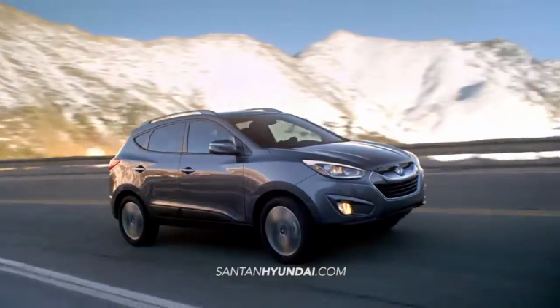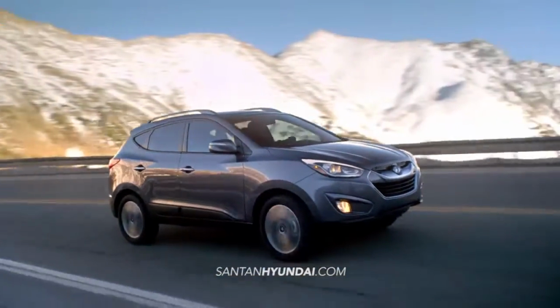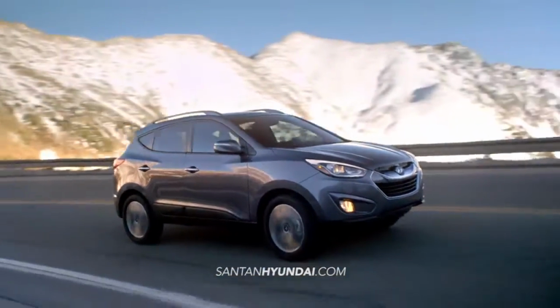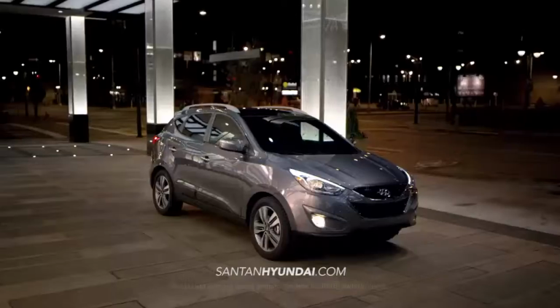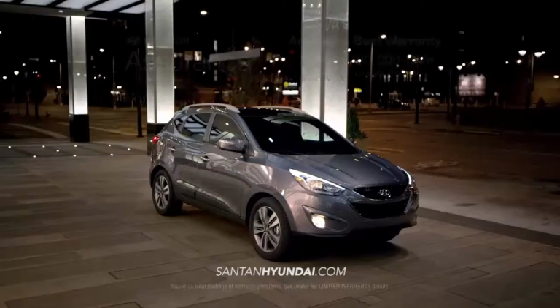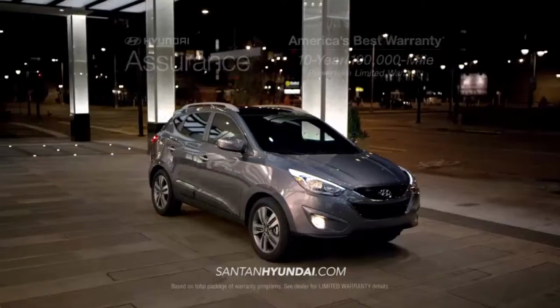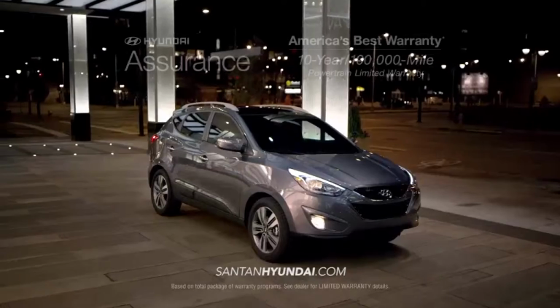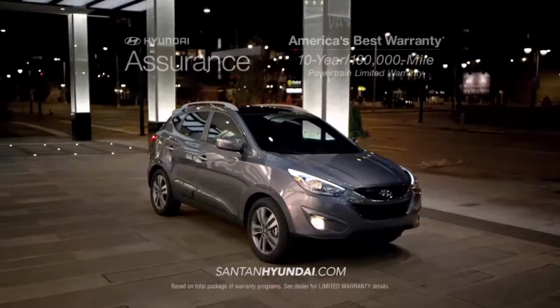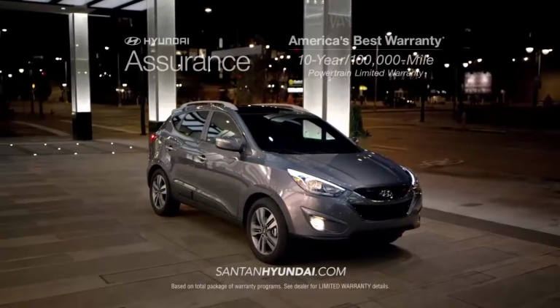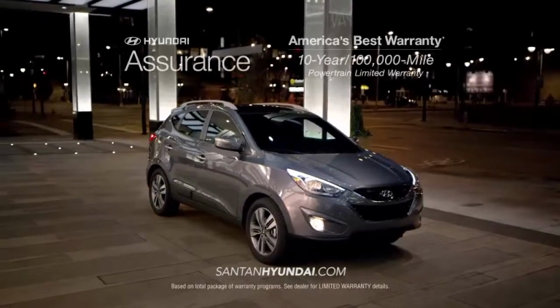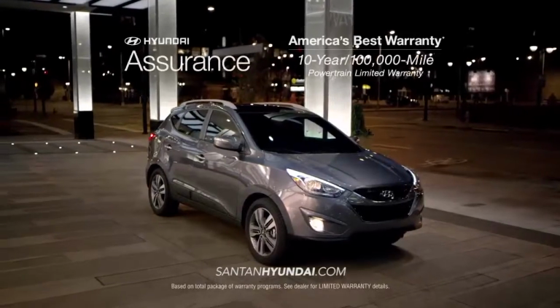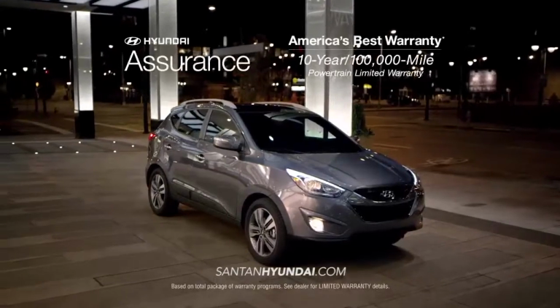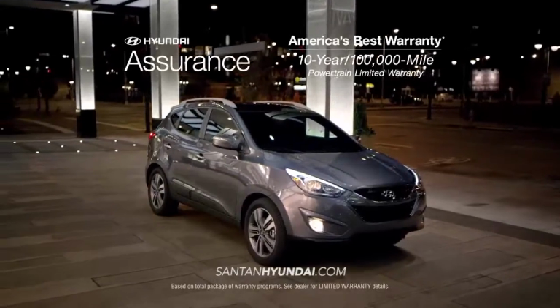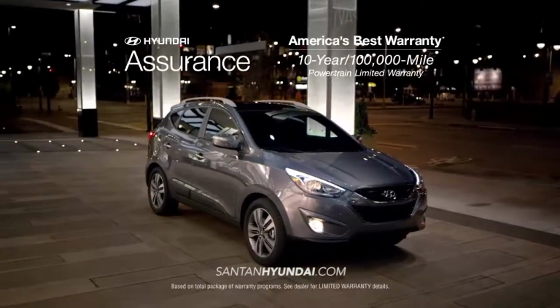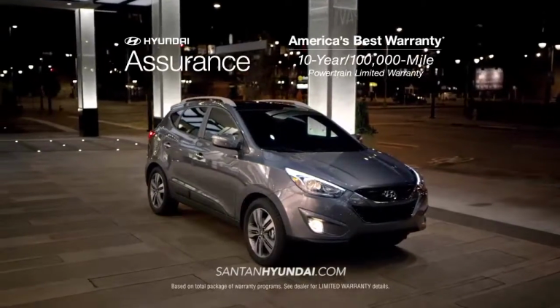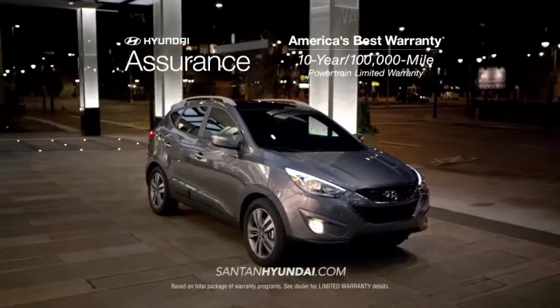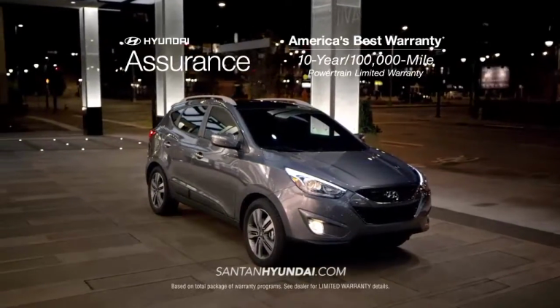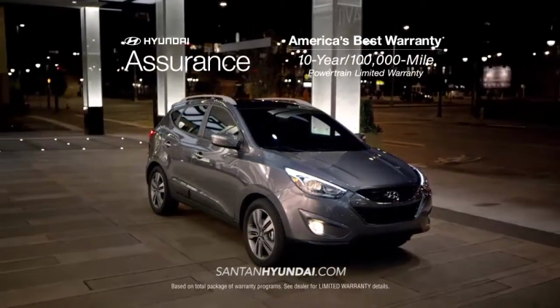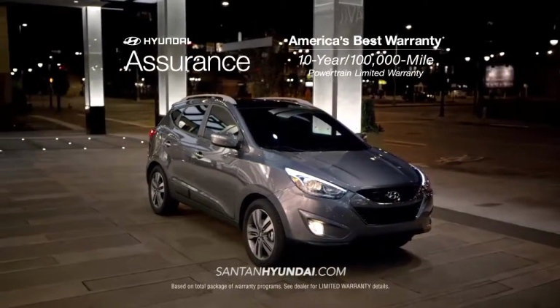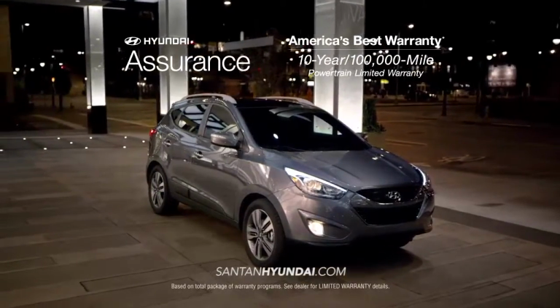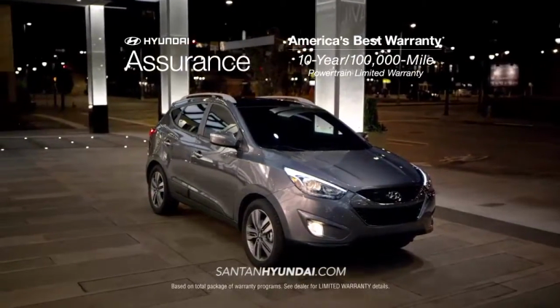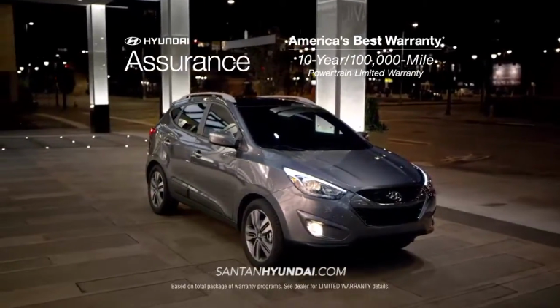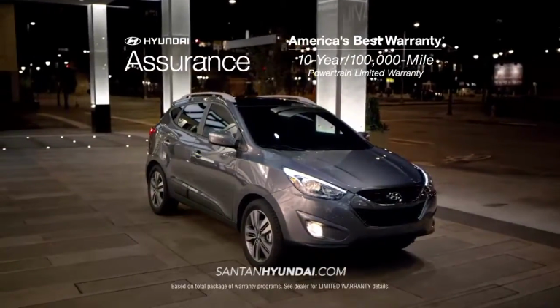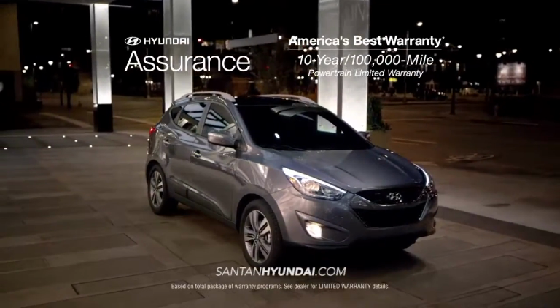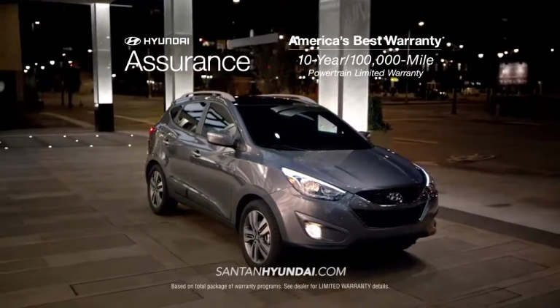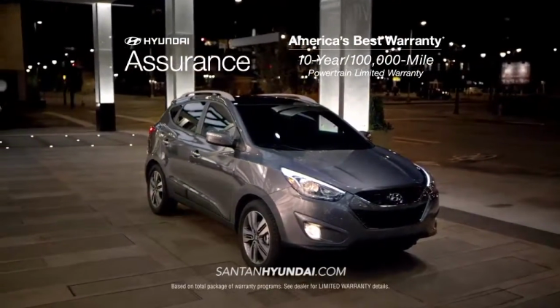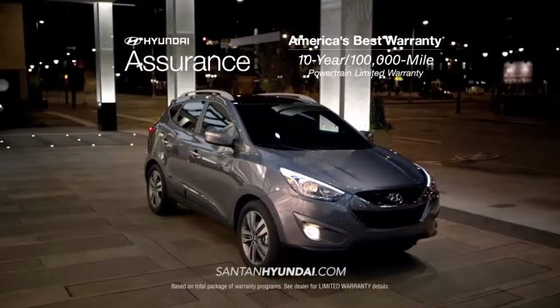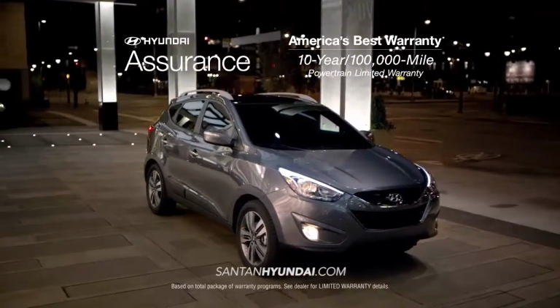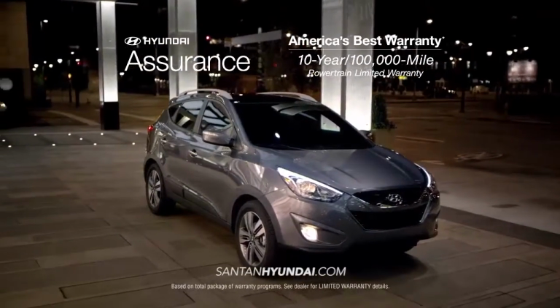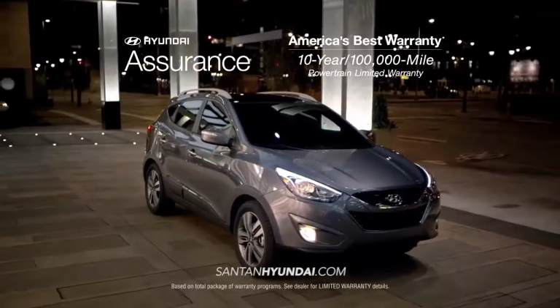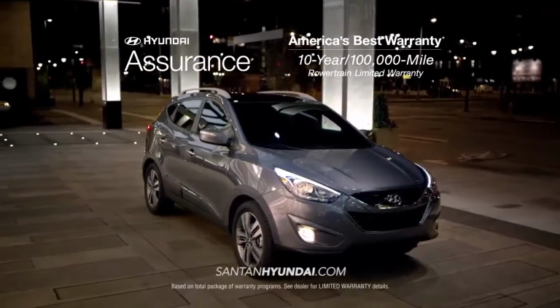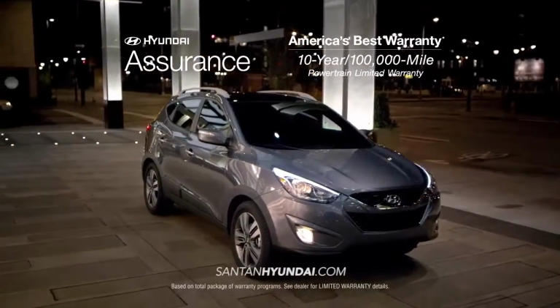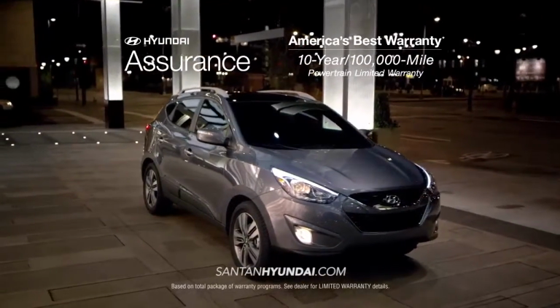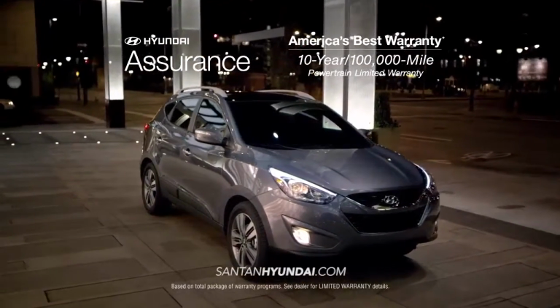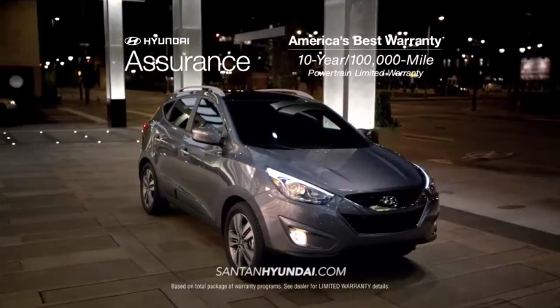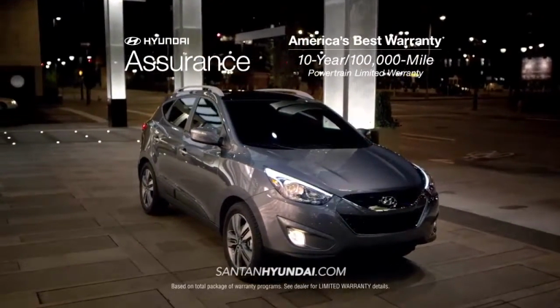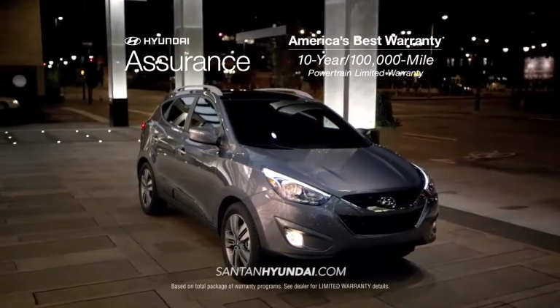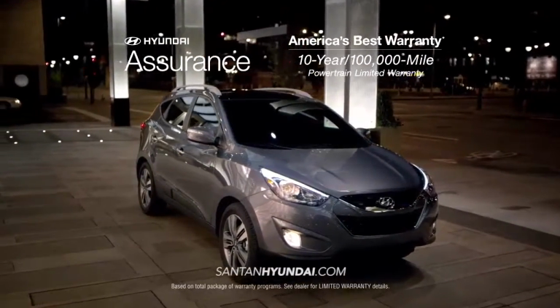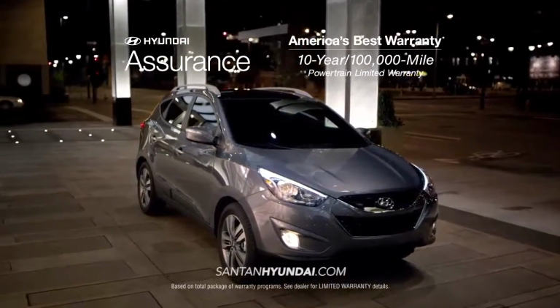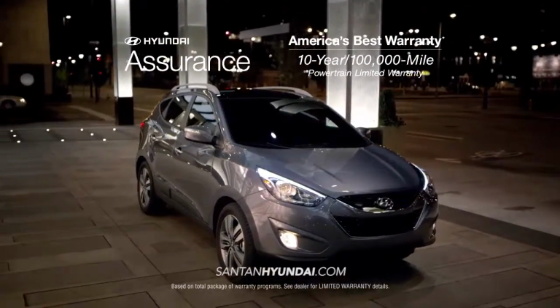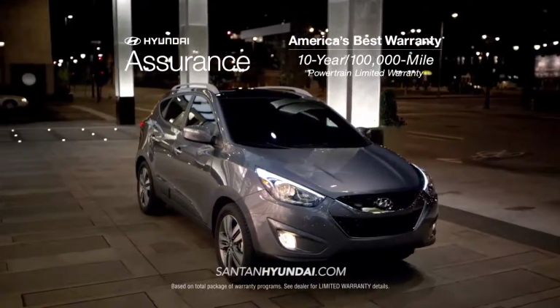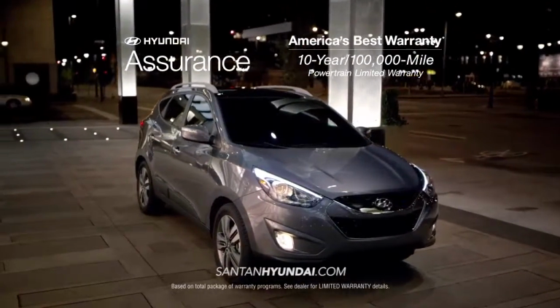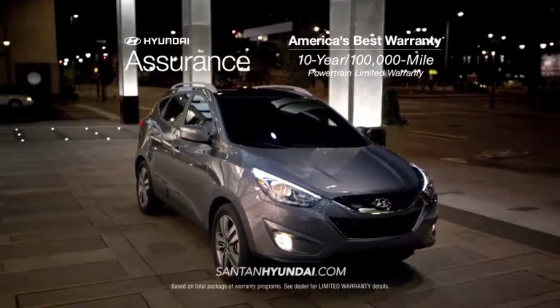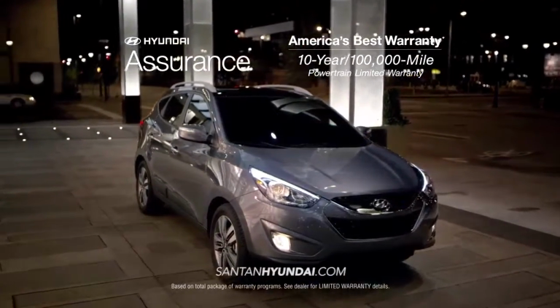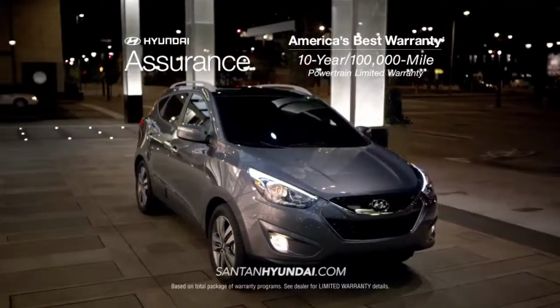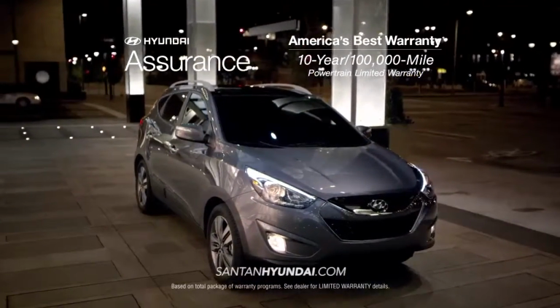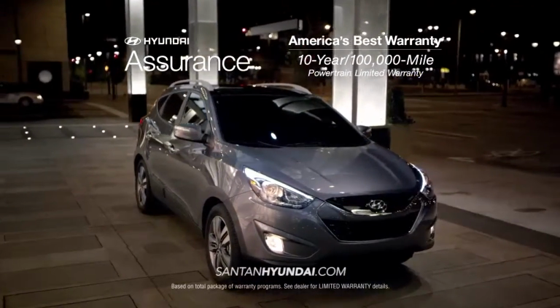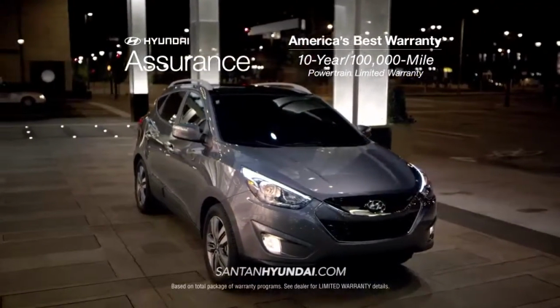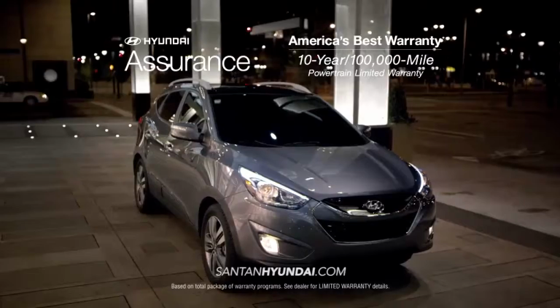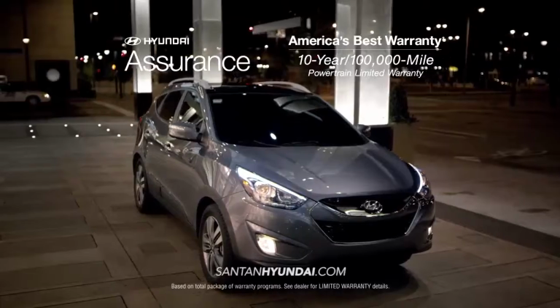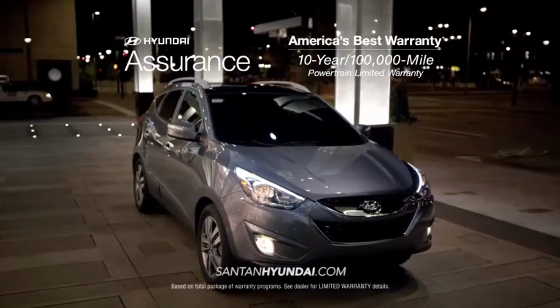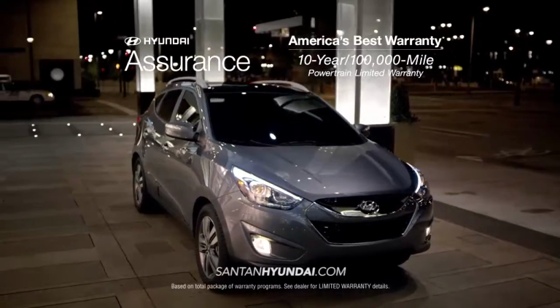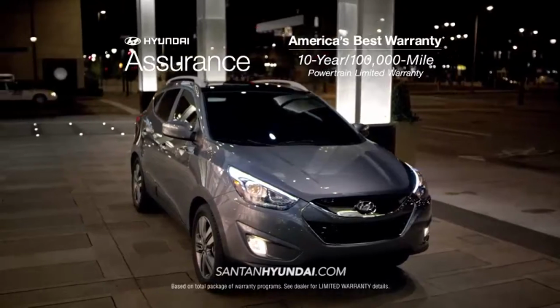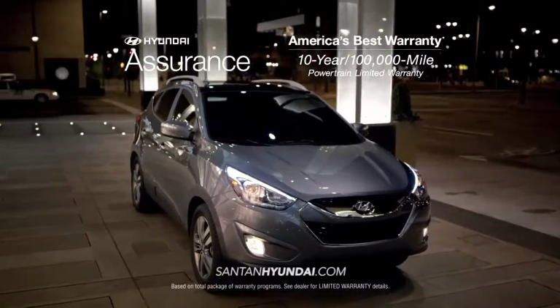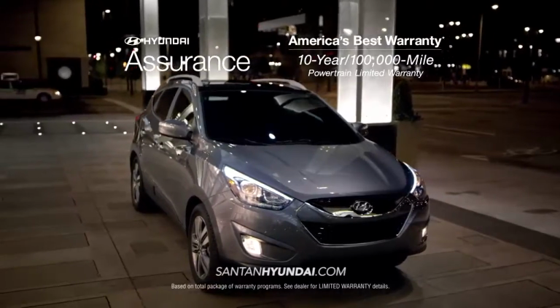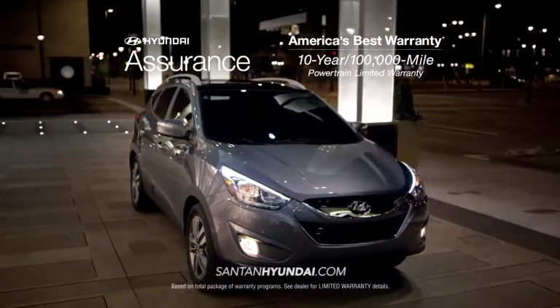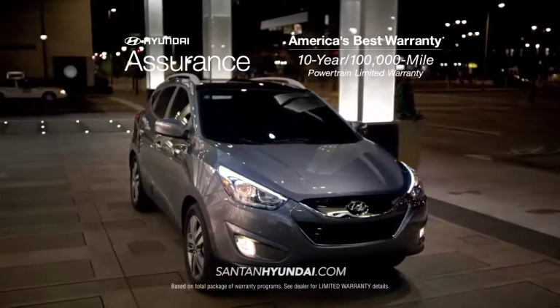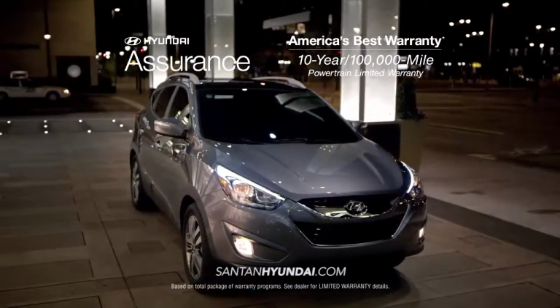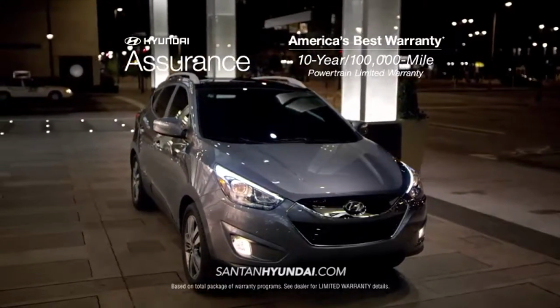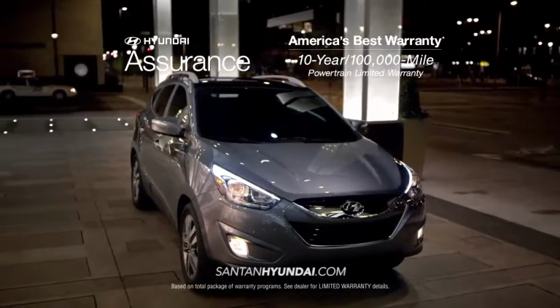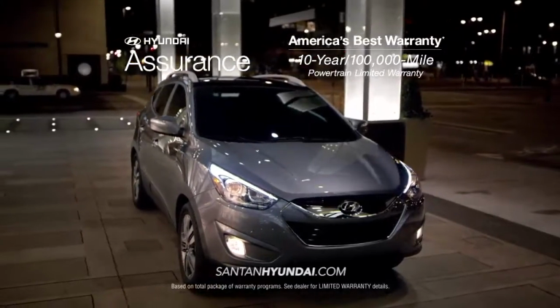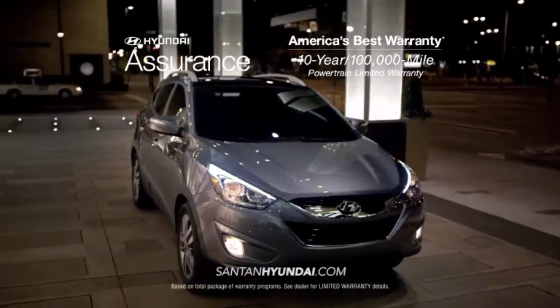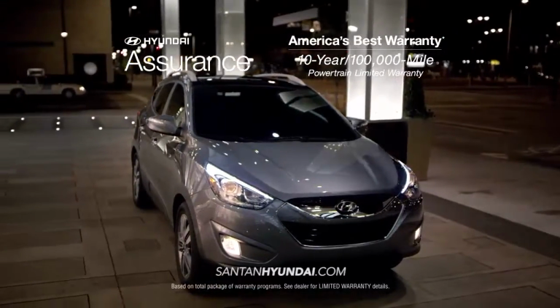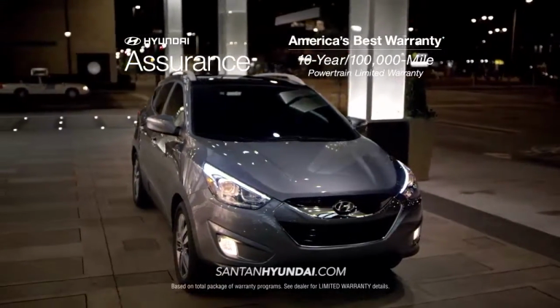And as always, when you buy a new Hyundai, you get America's best warranty – 10 years, 100,000 miles.